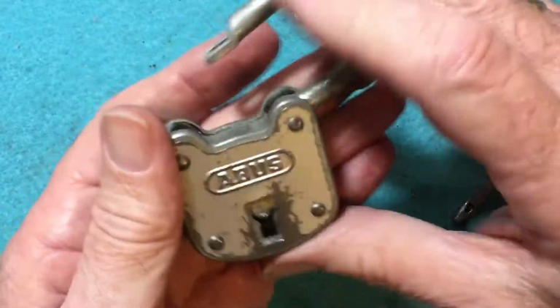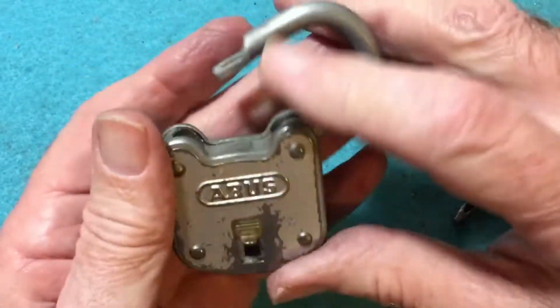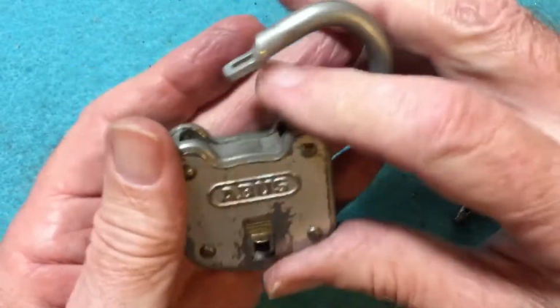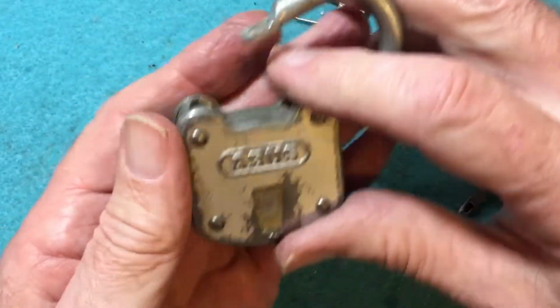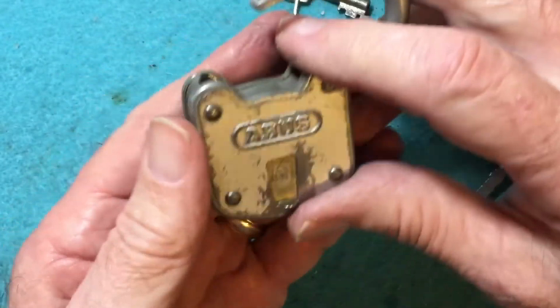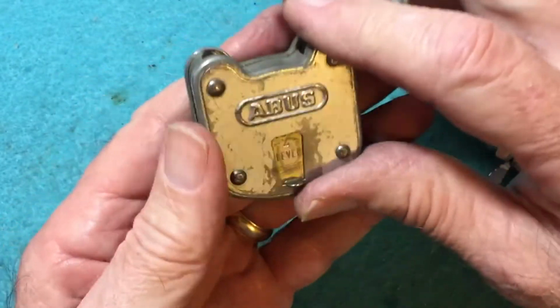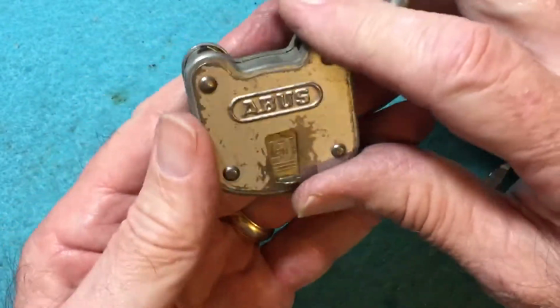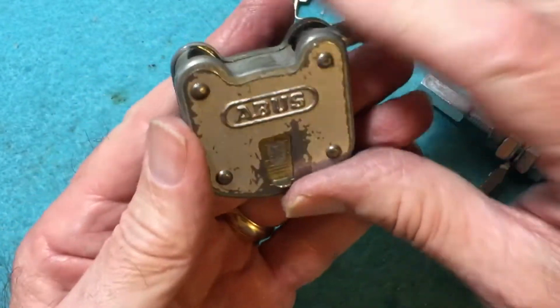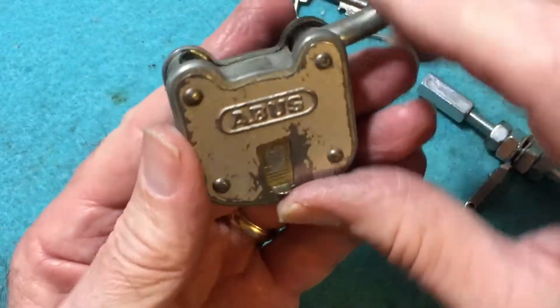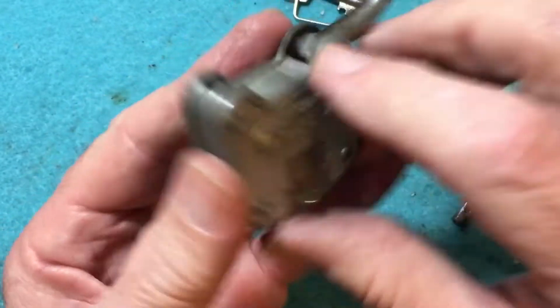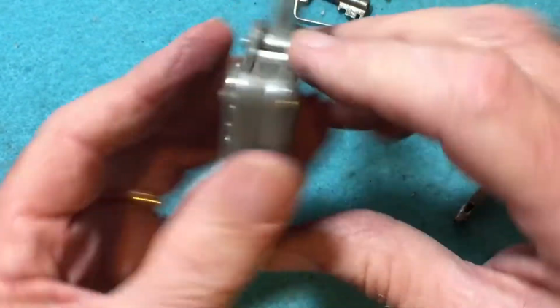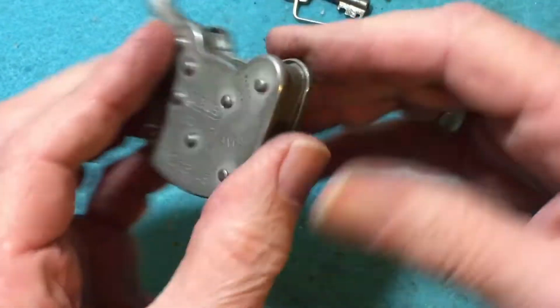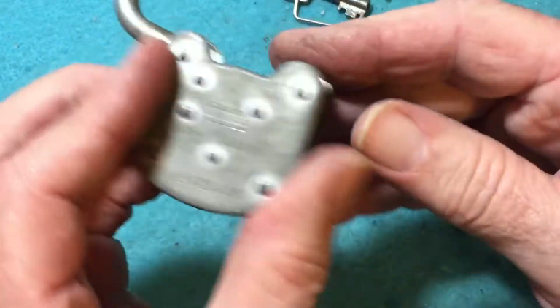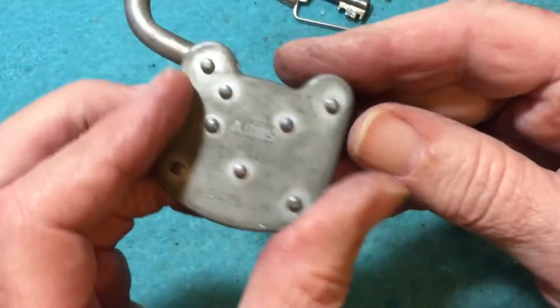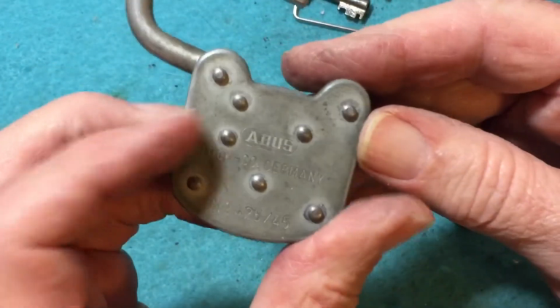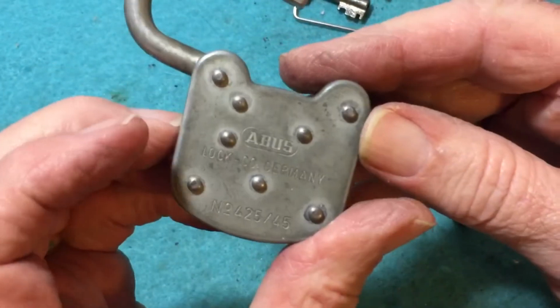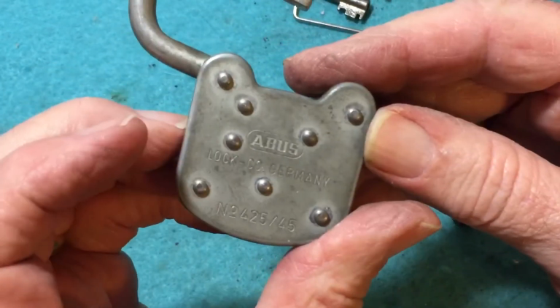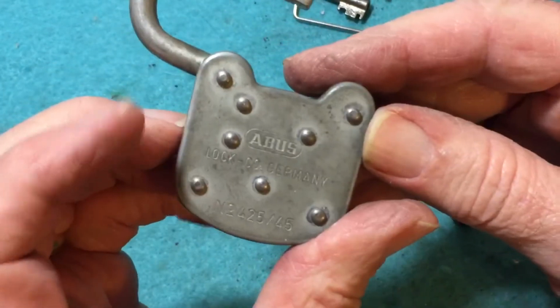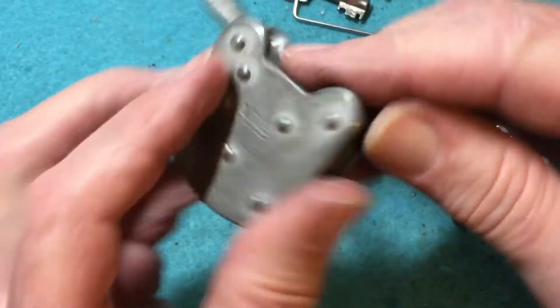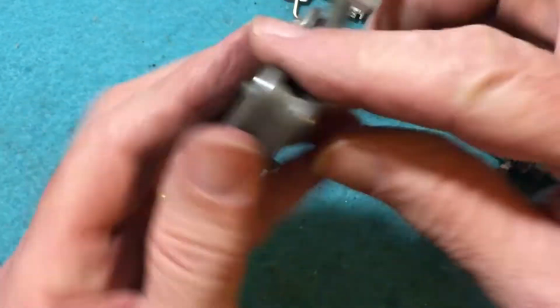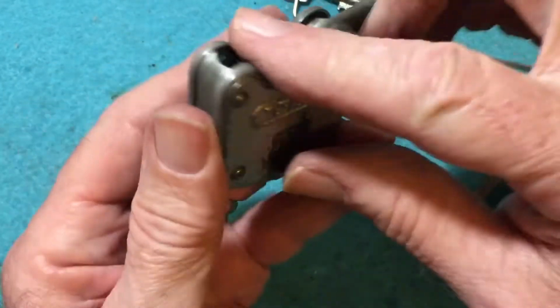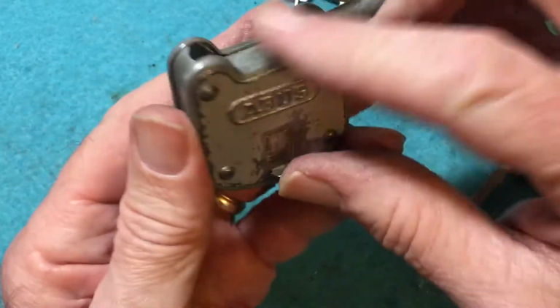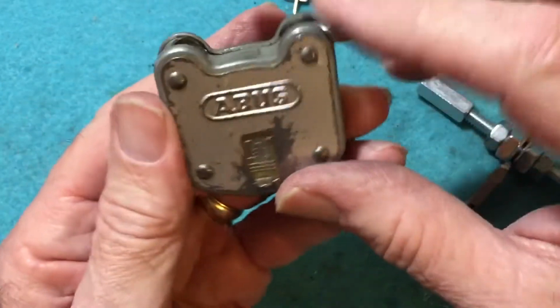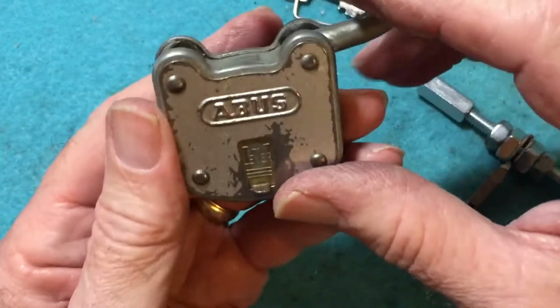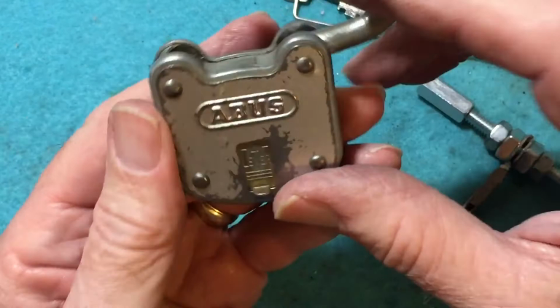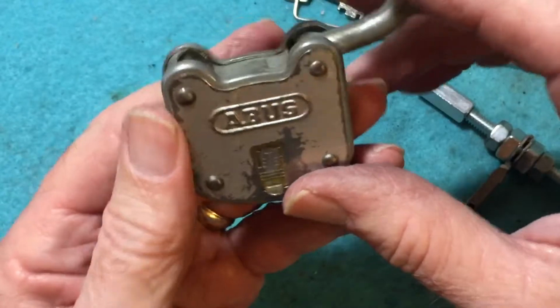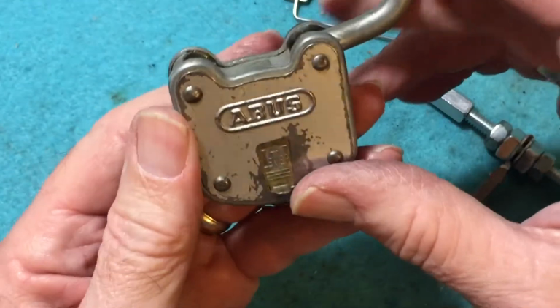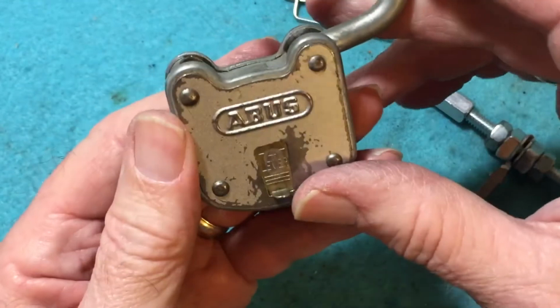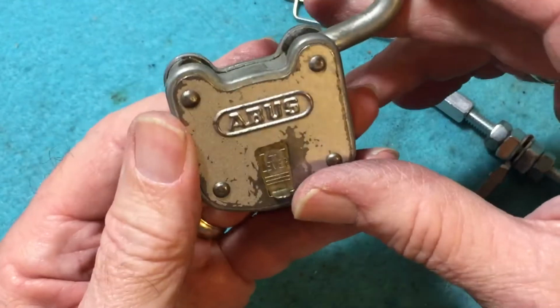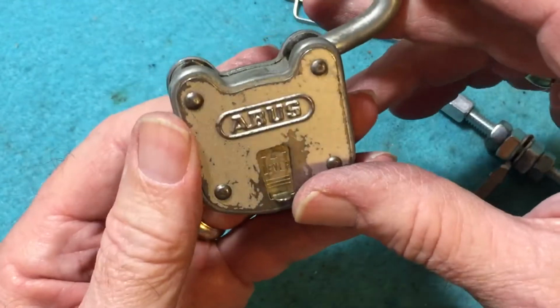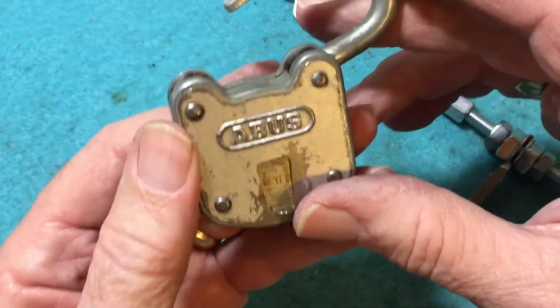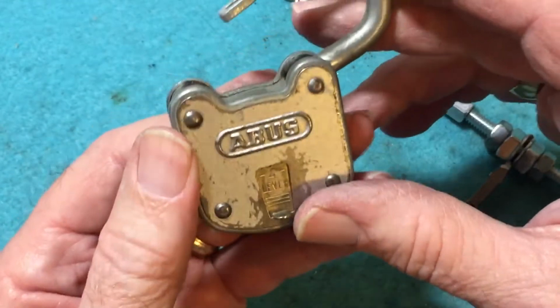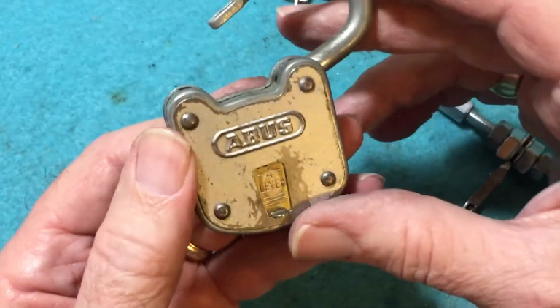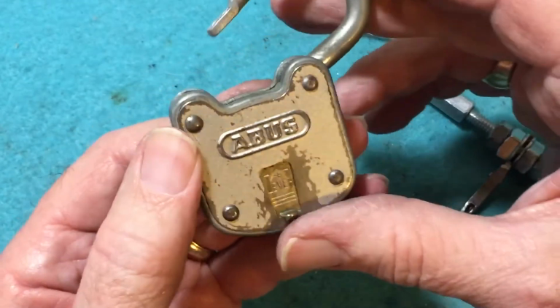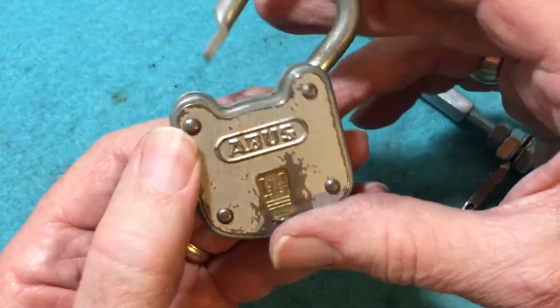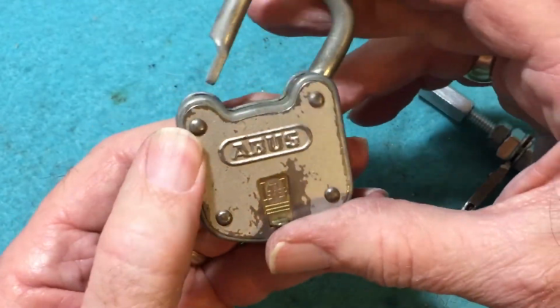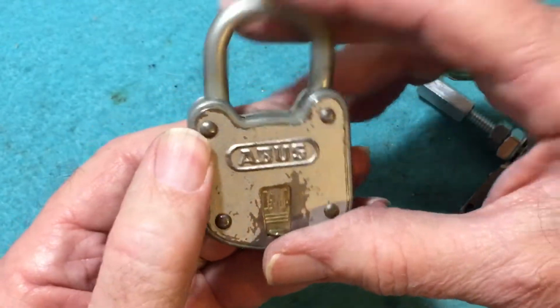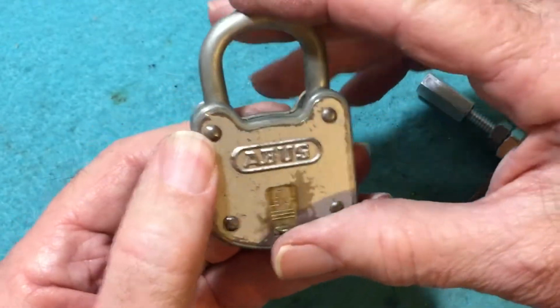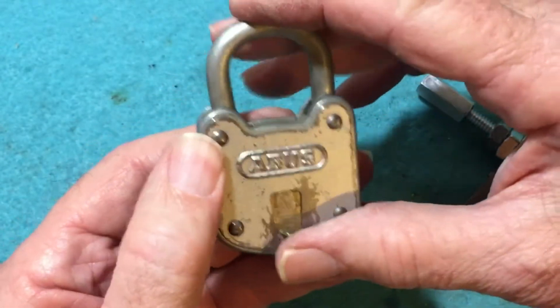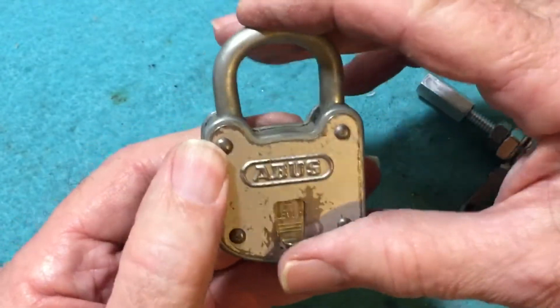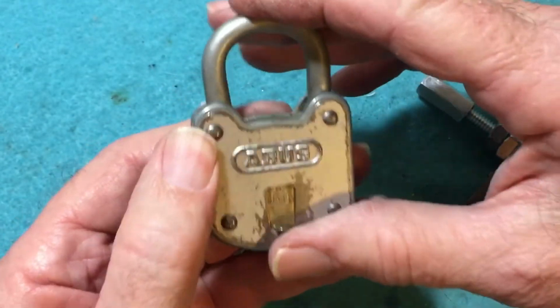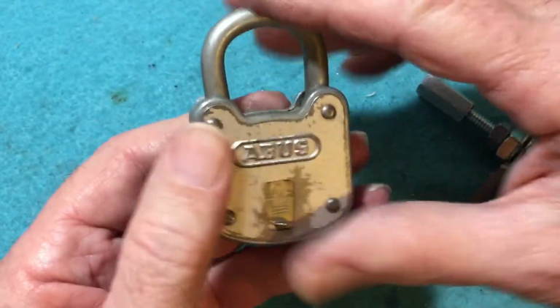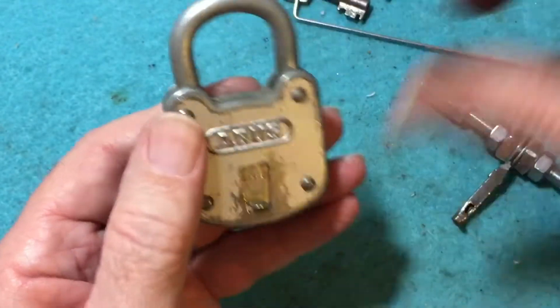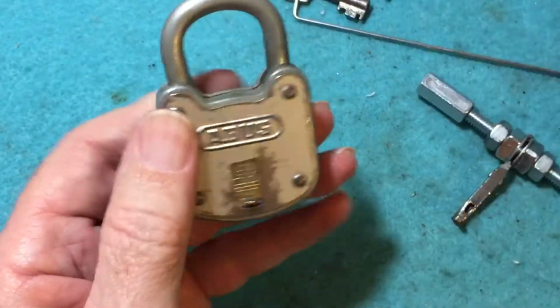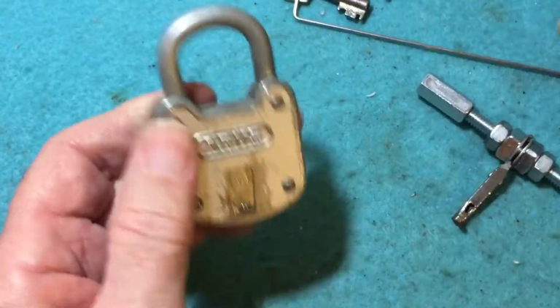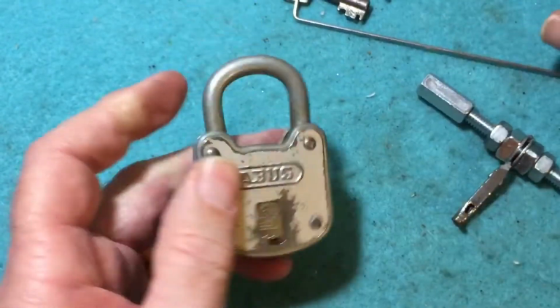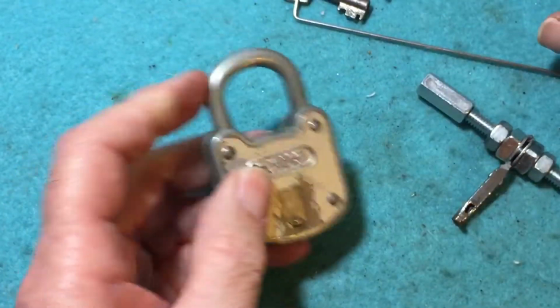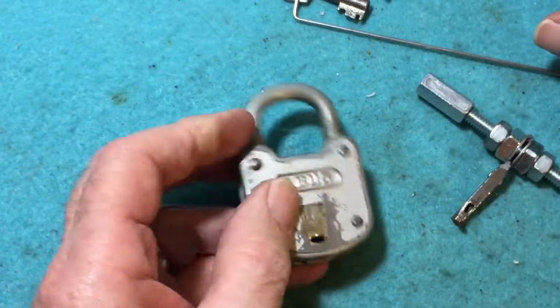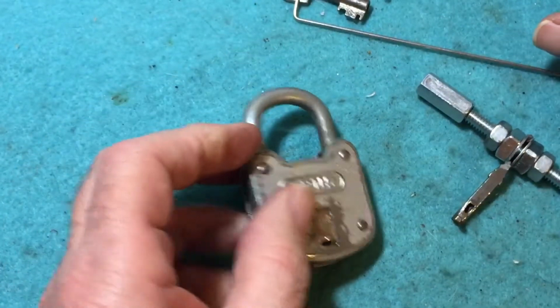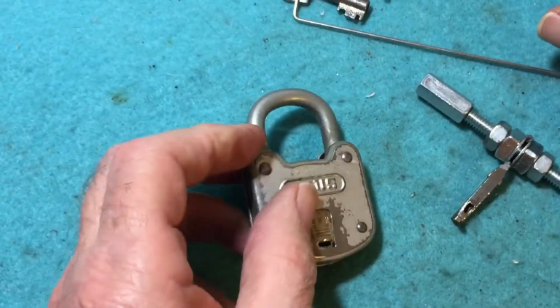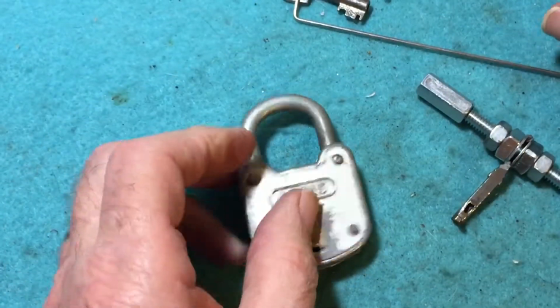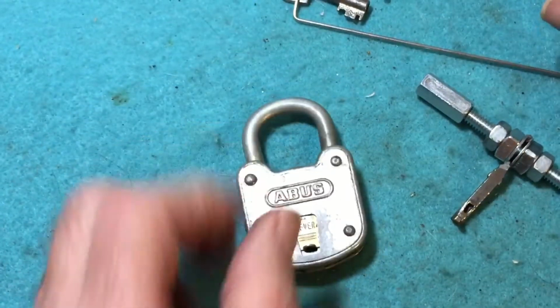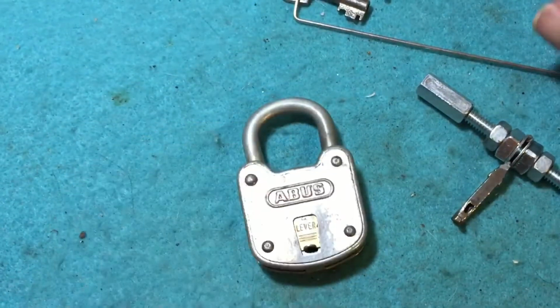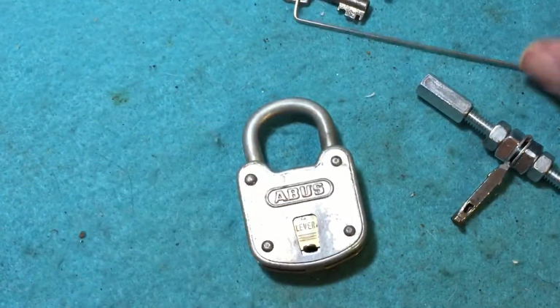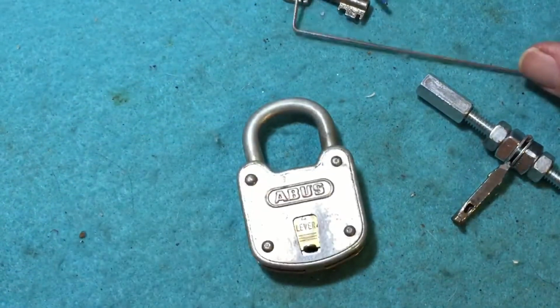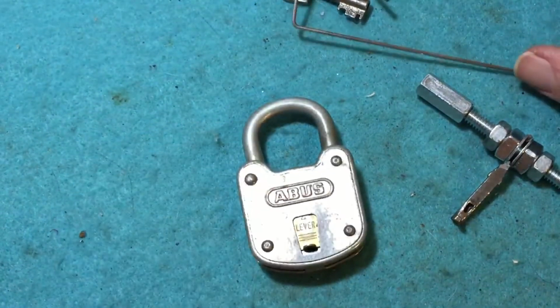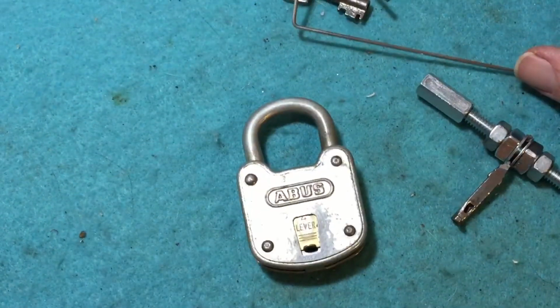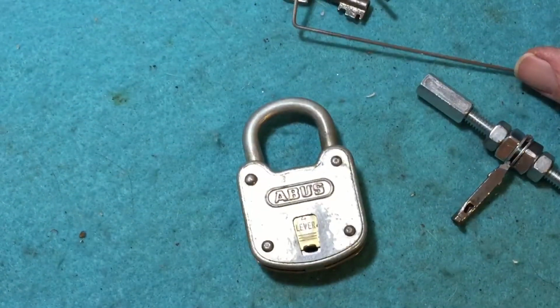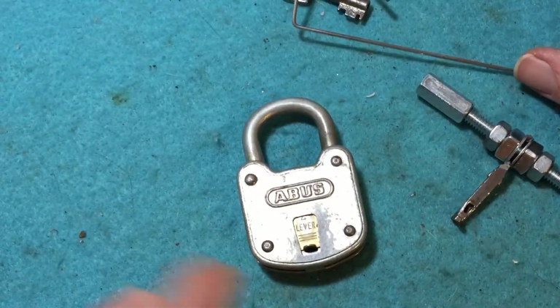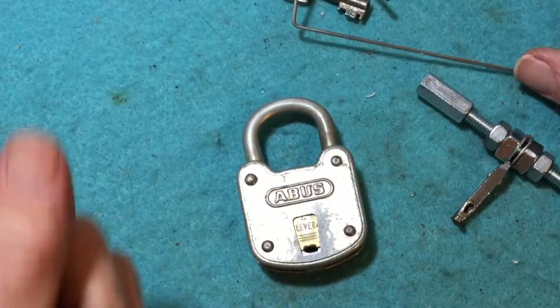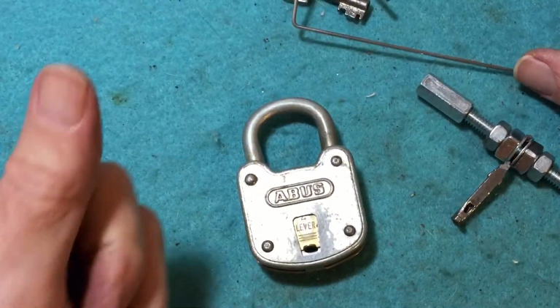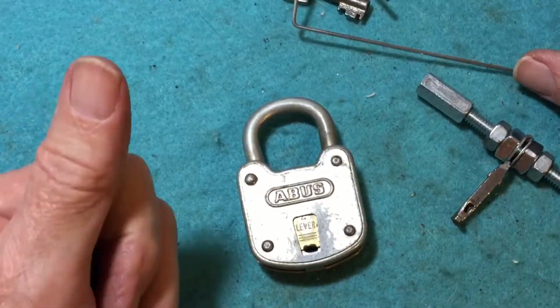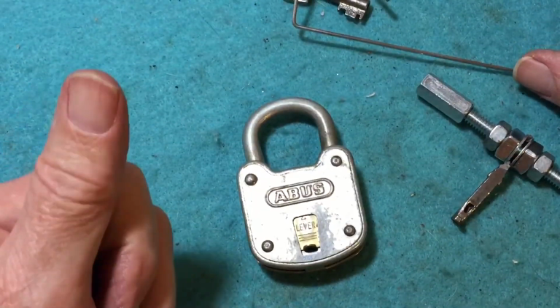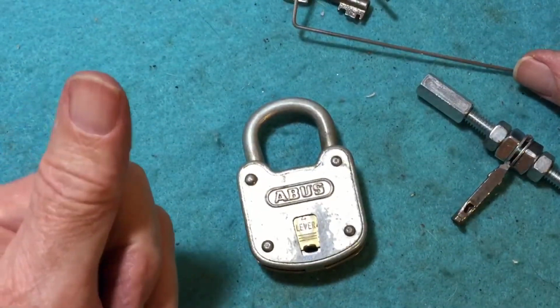Abus 425, 45 millimeter. Thanks for watching.